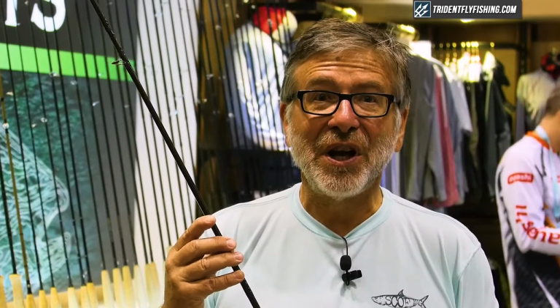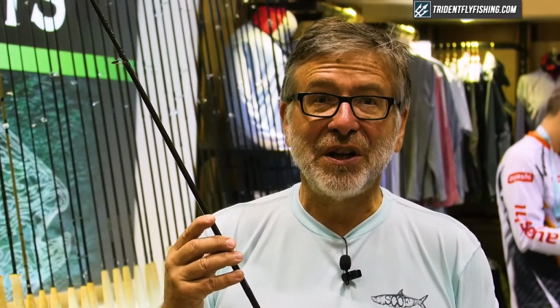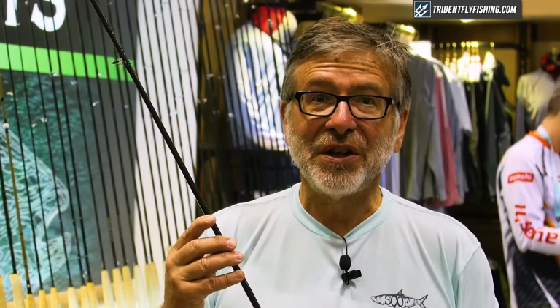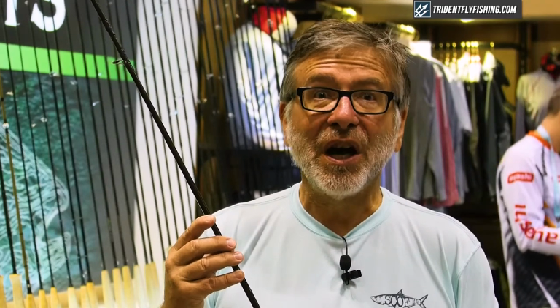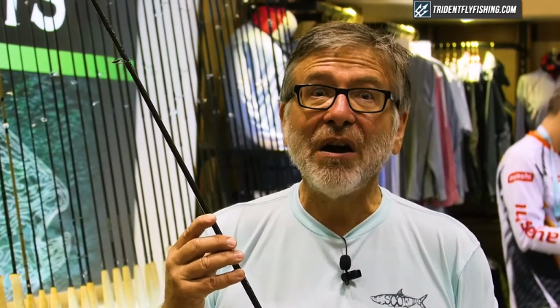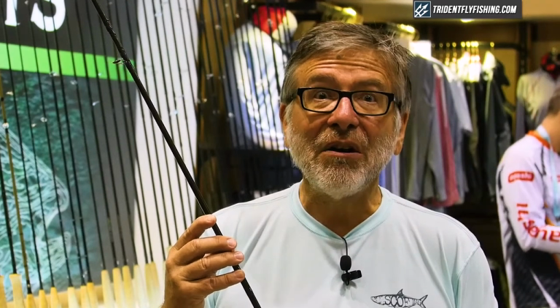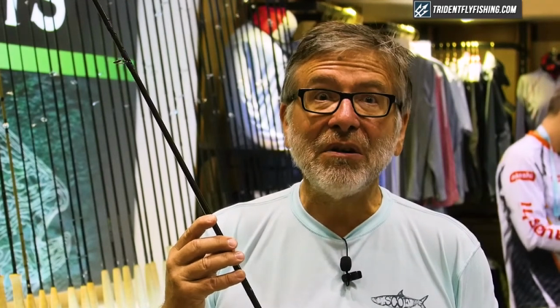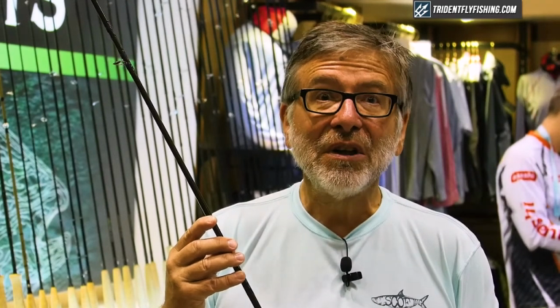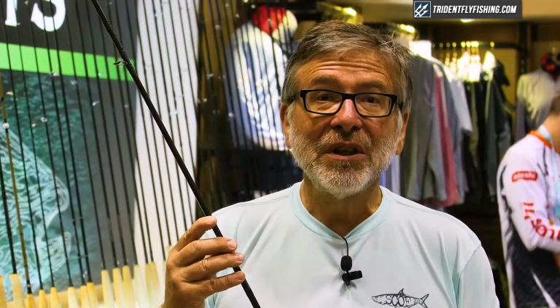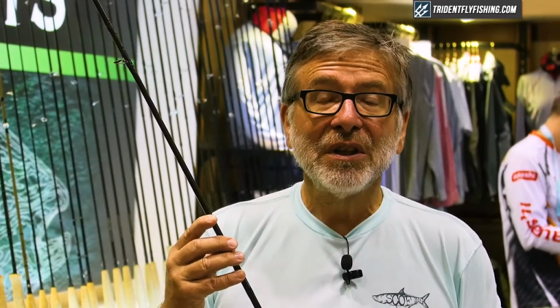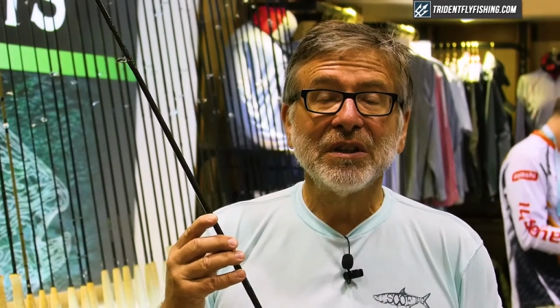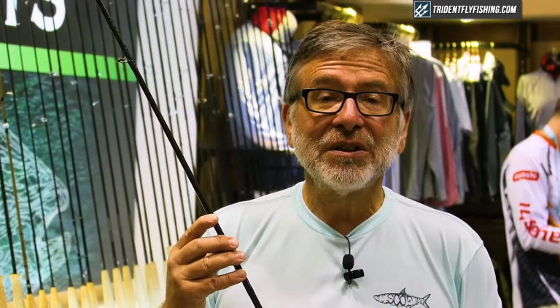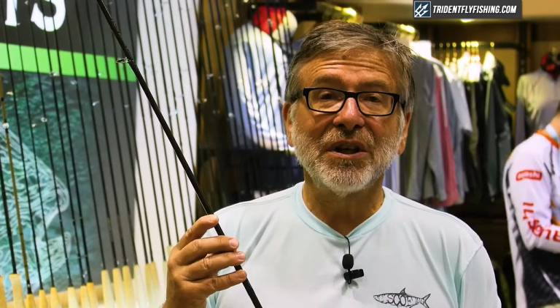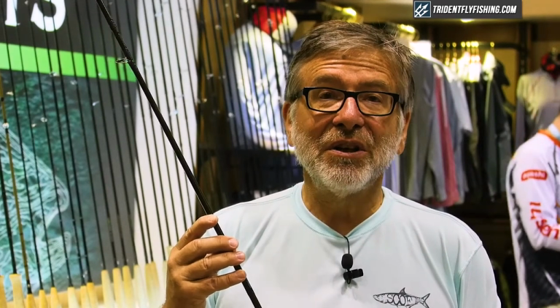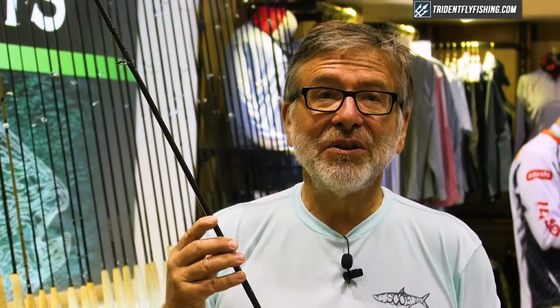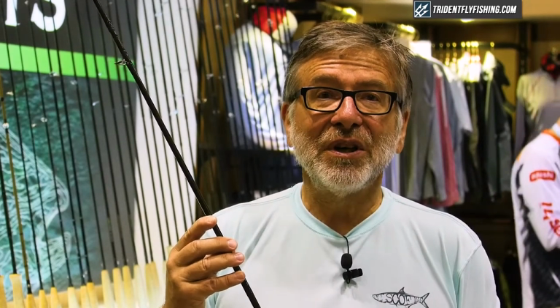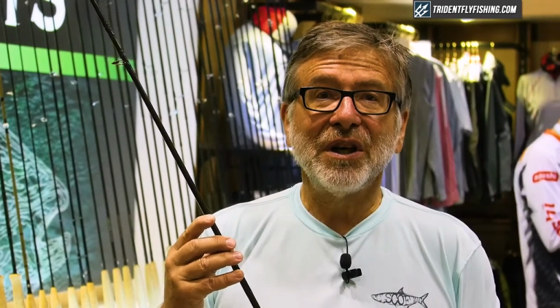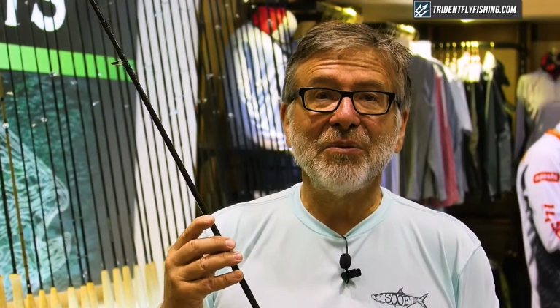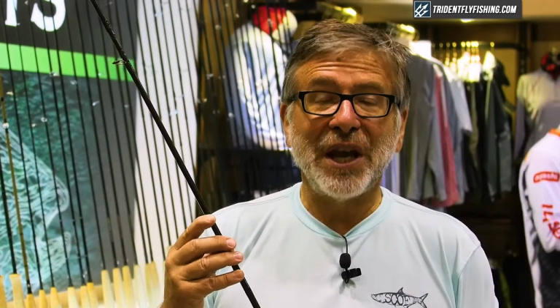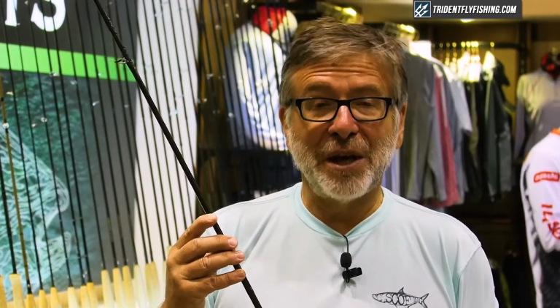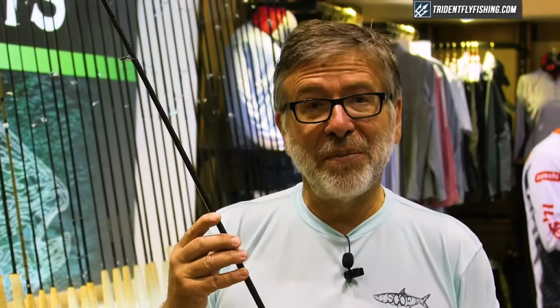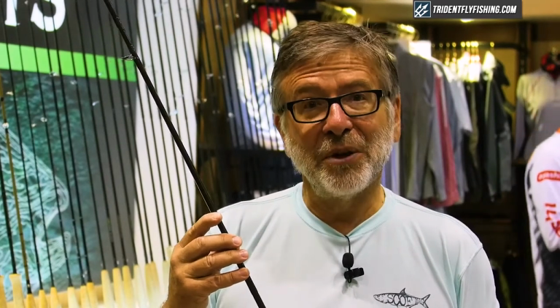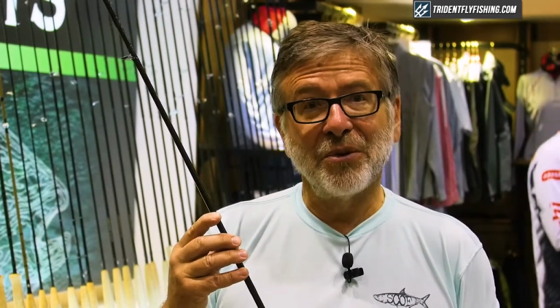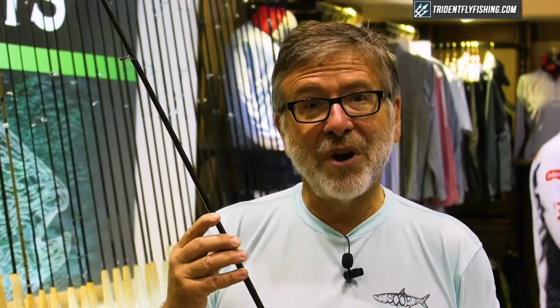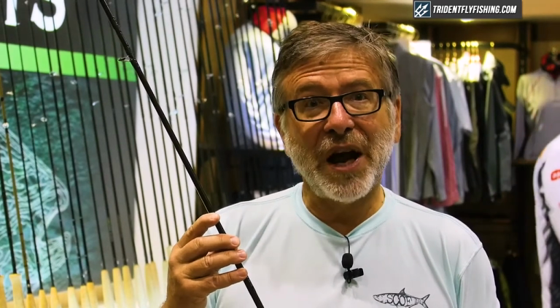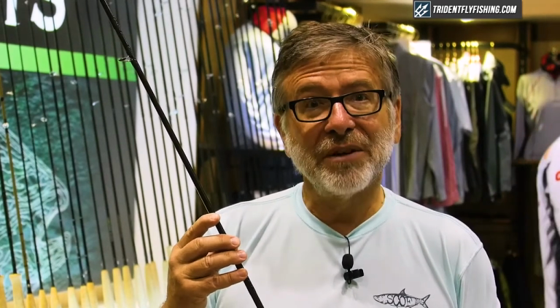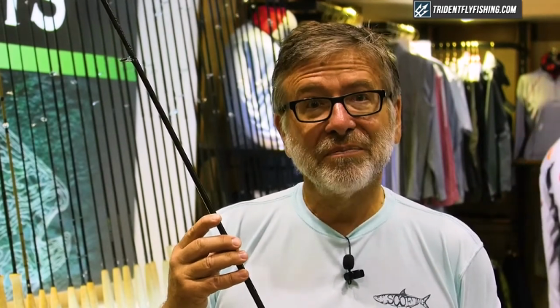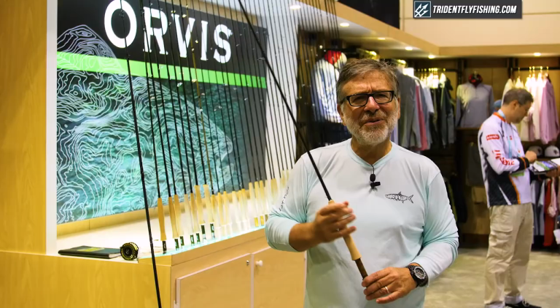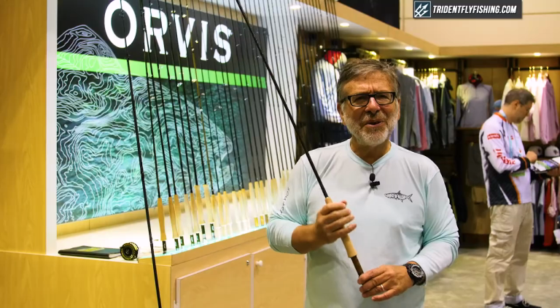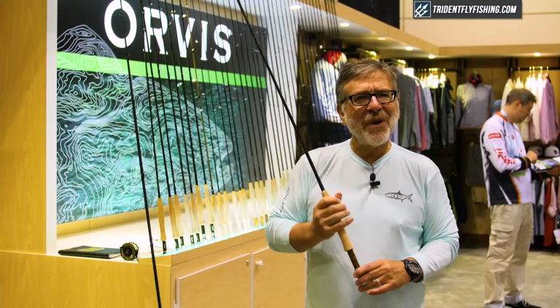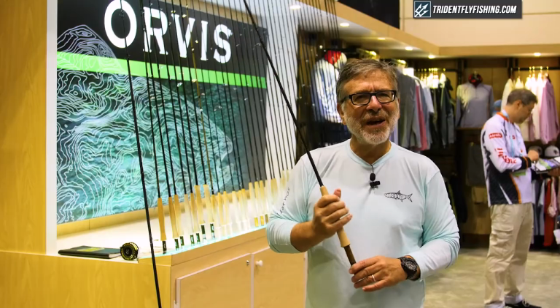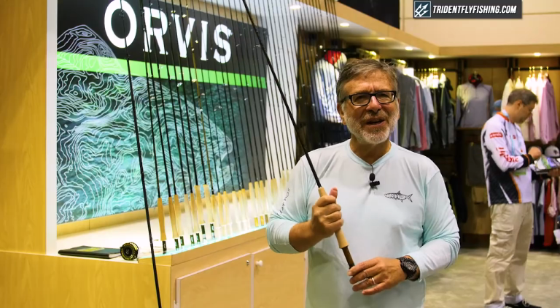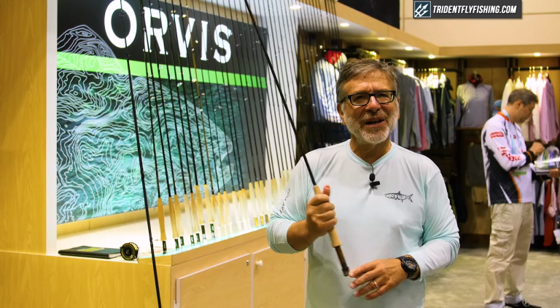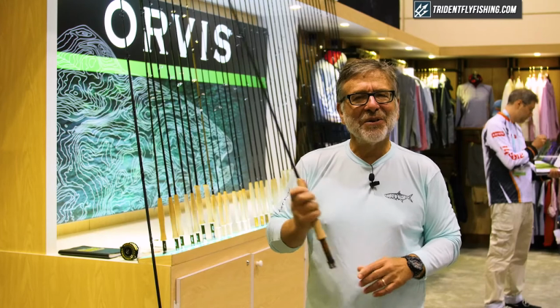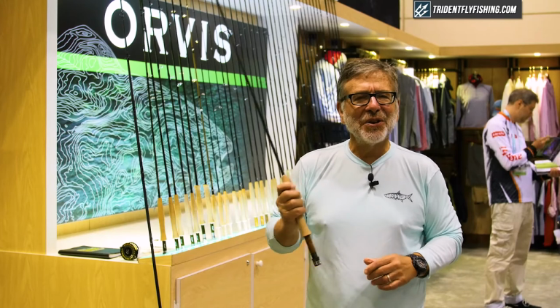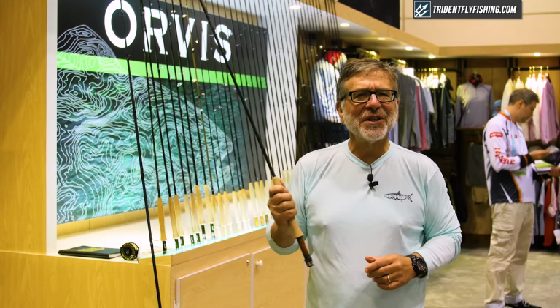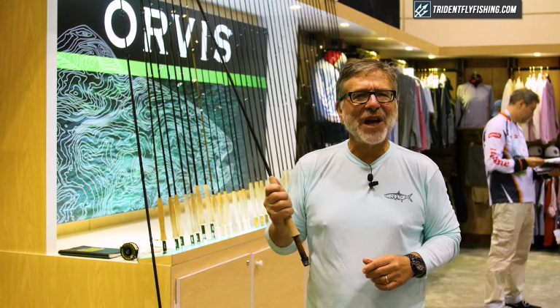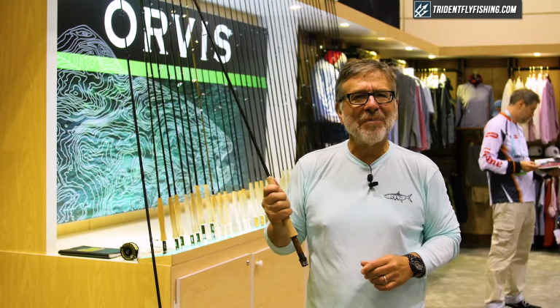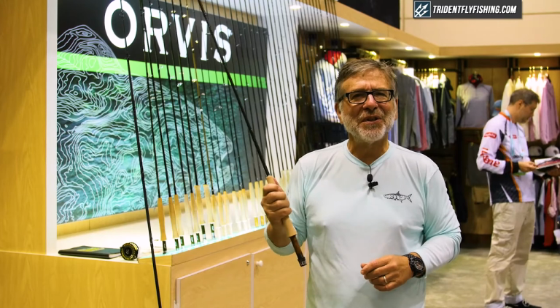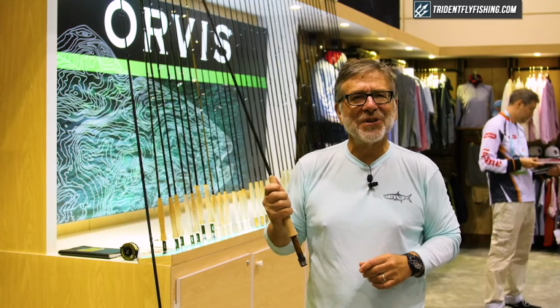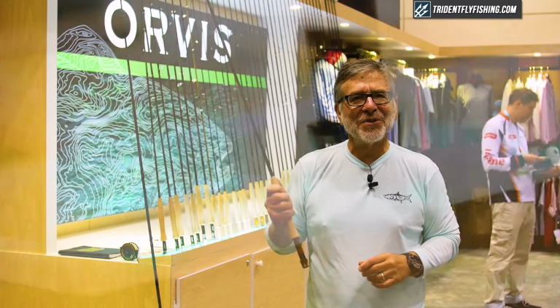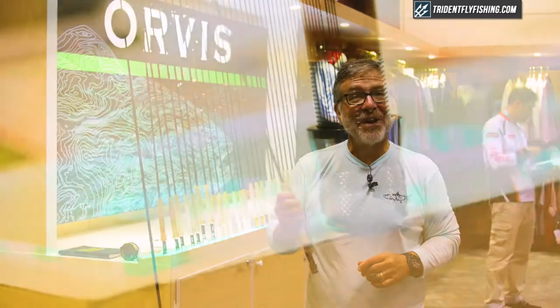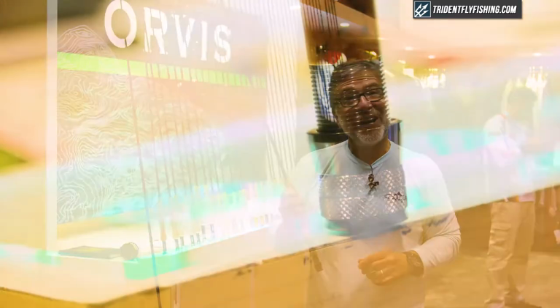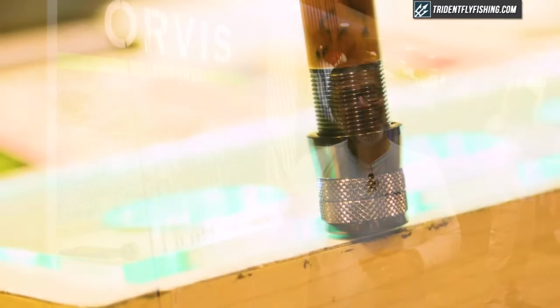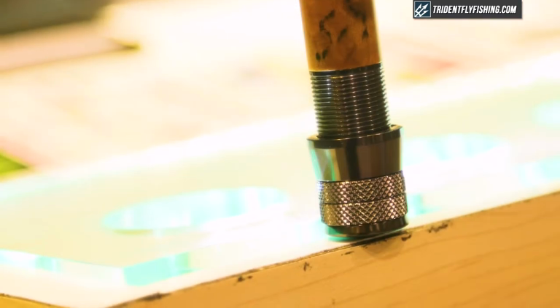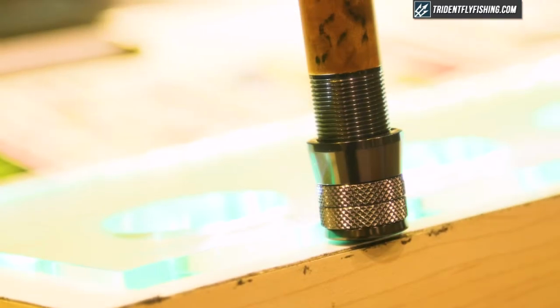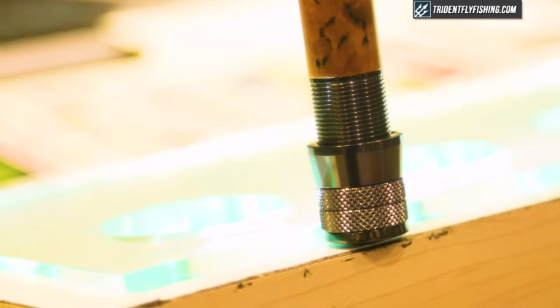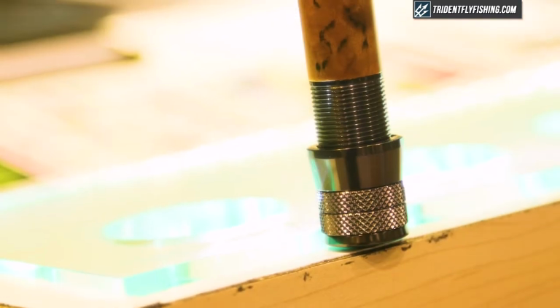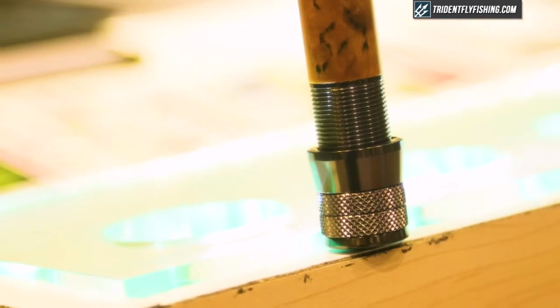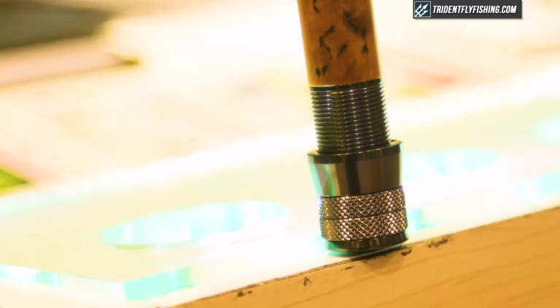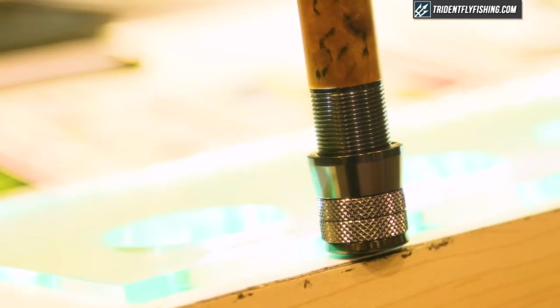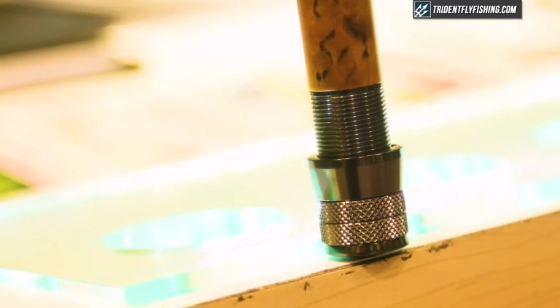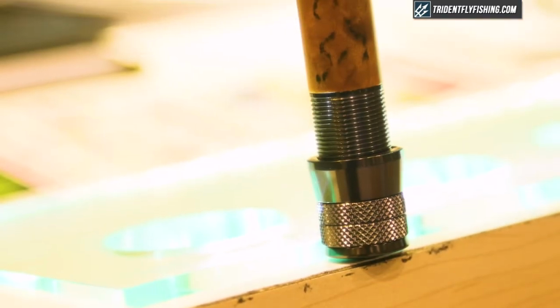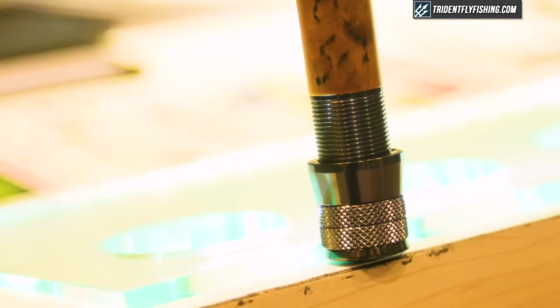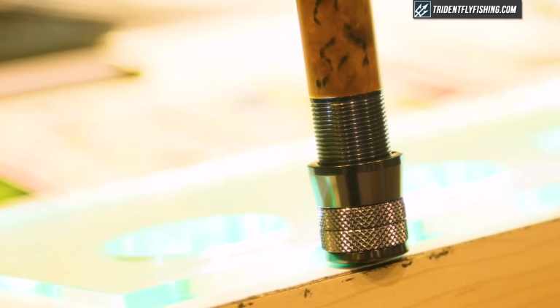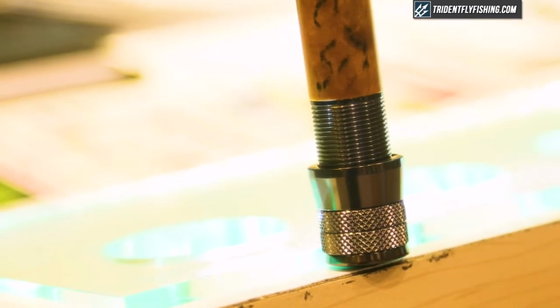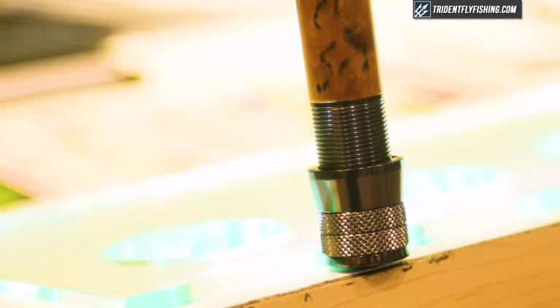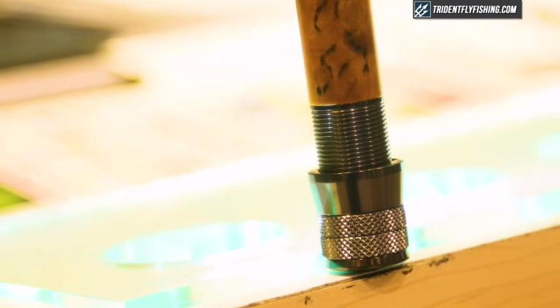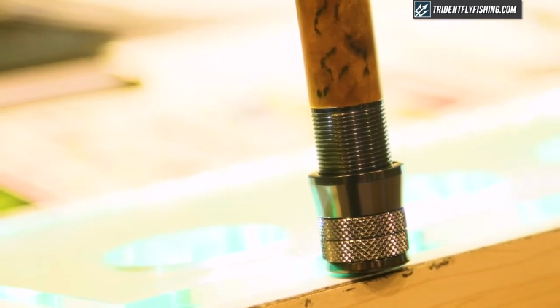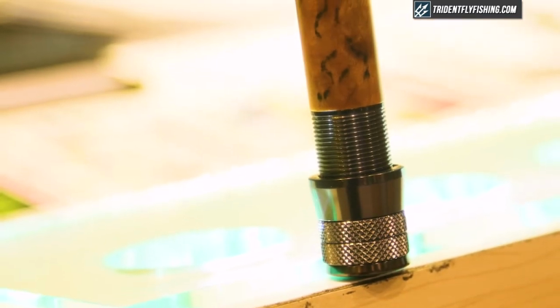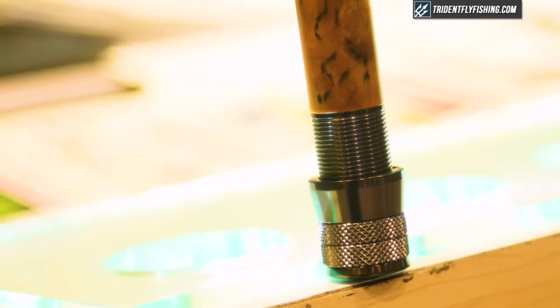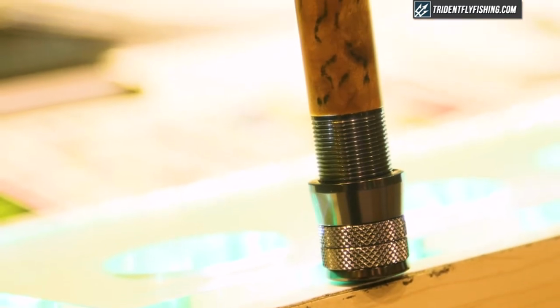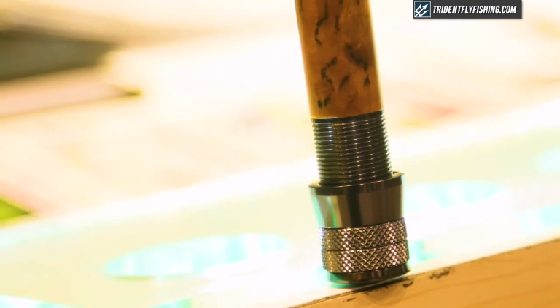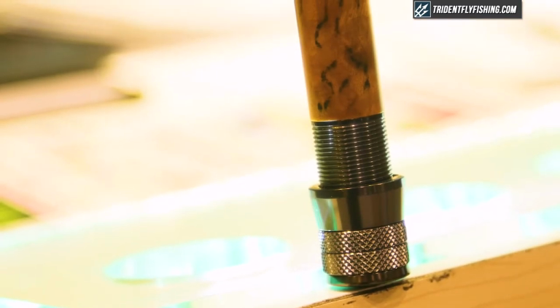And we said, well, no. So we had to build him a rod. We wanted a good competition rod anyways, so we built Jesse a rod.